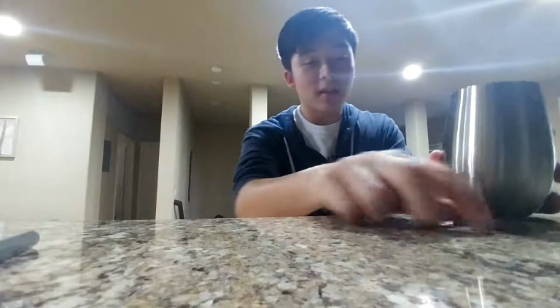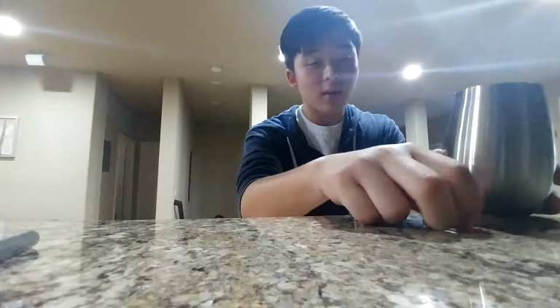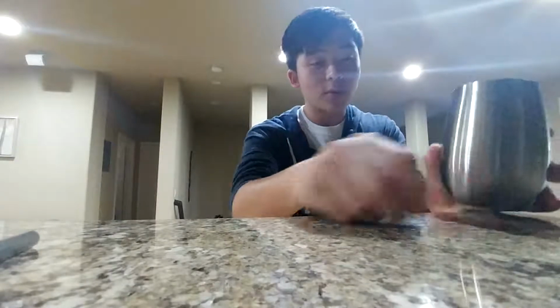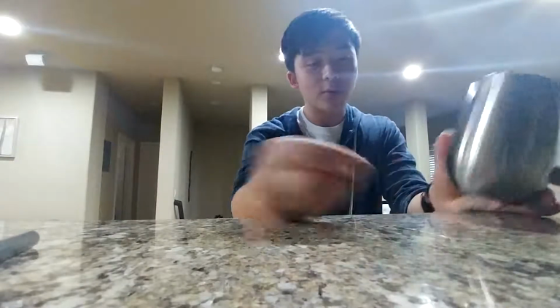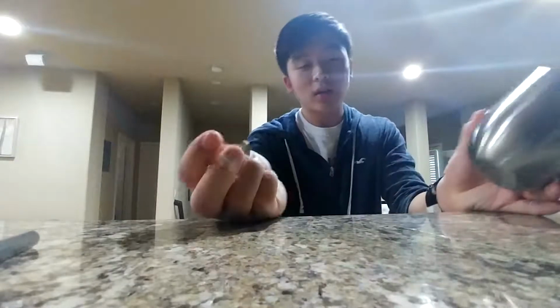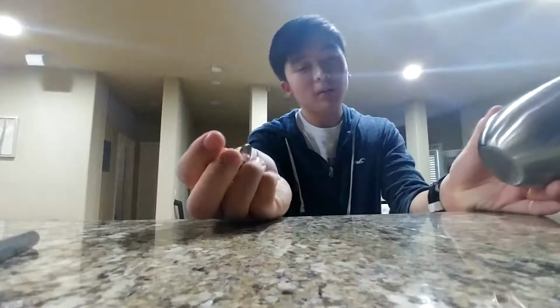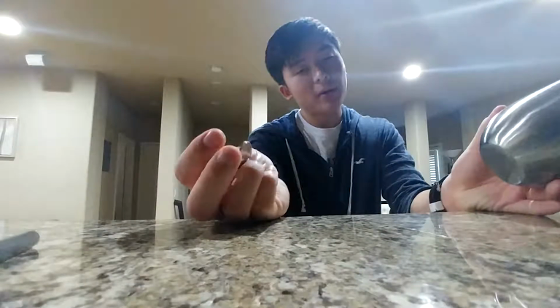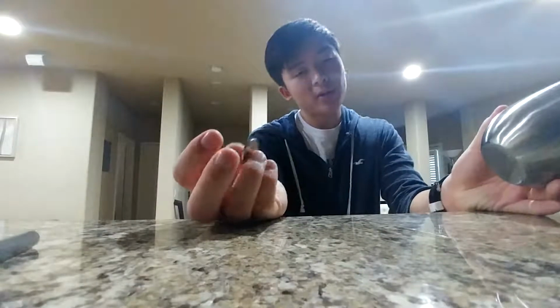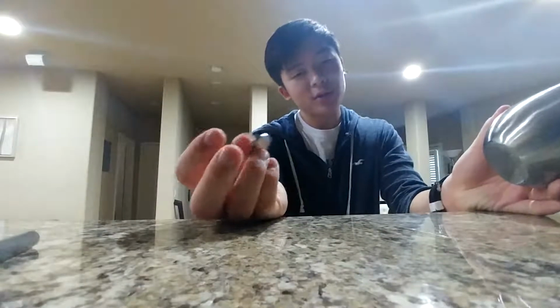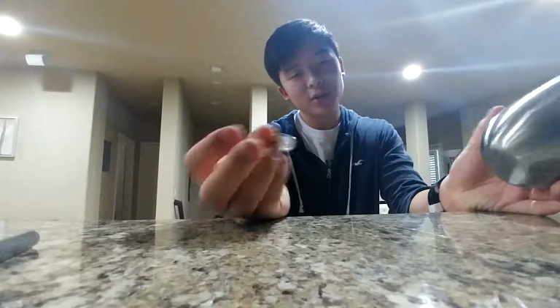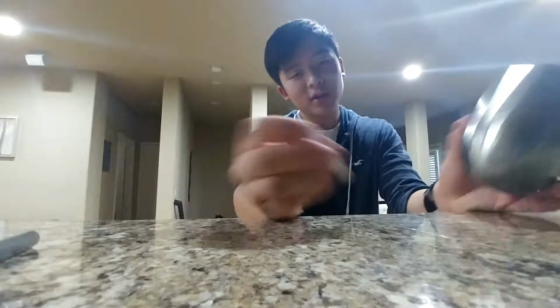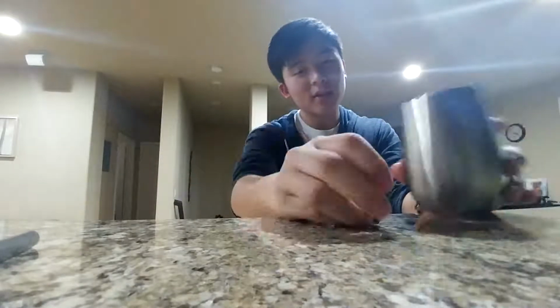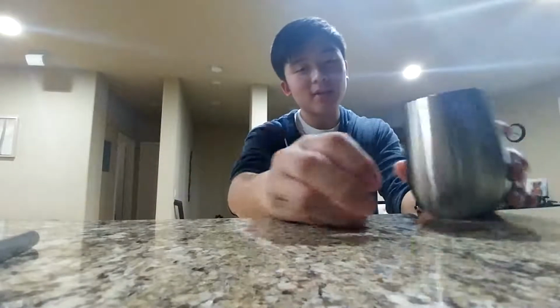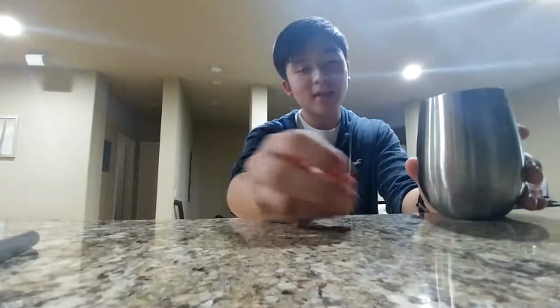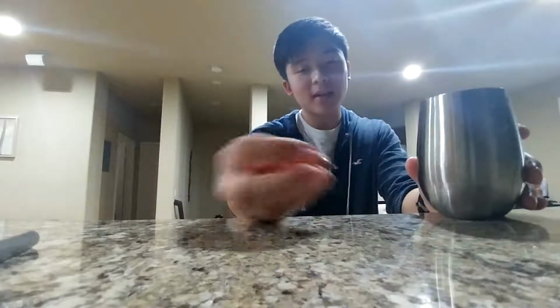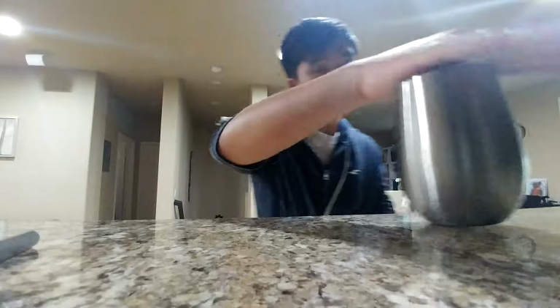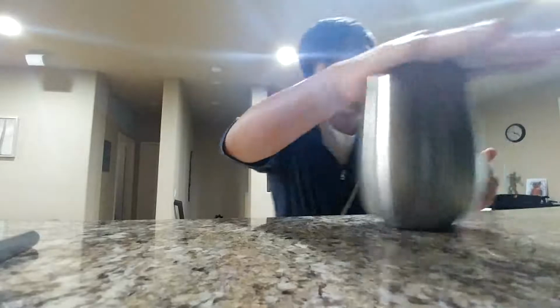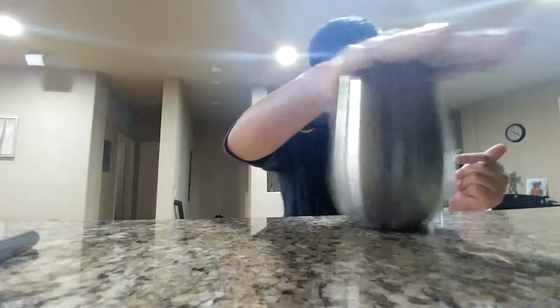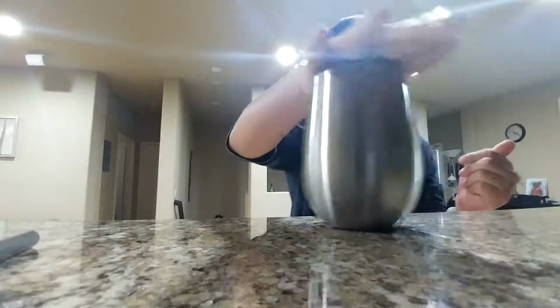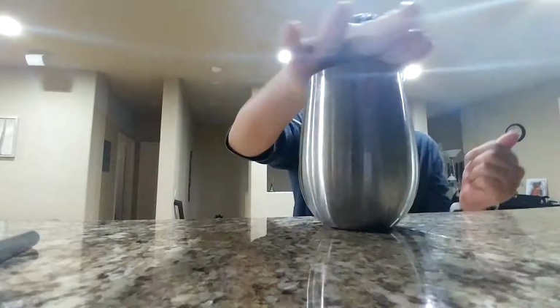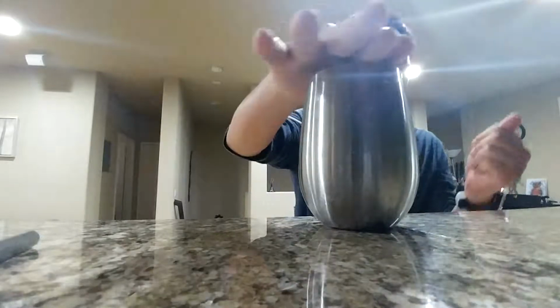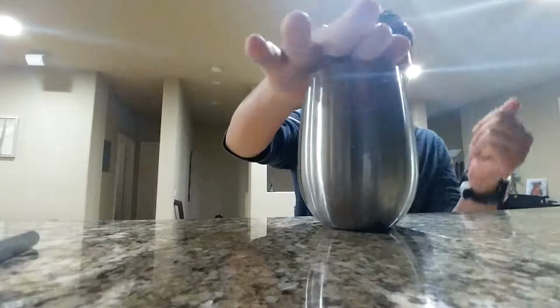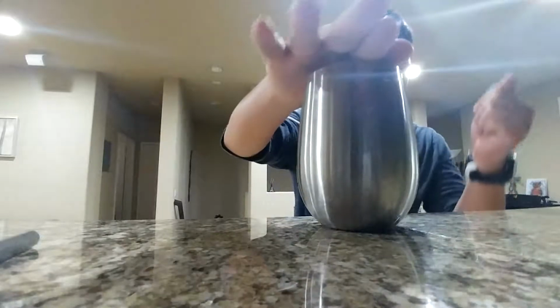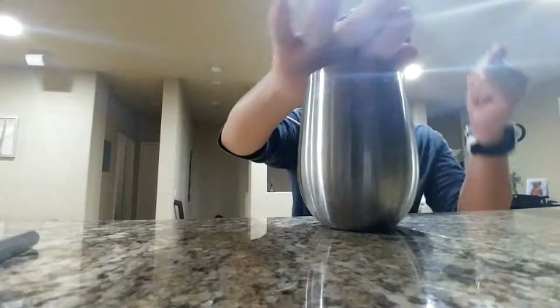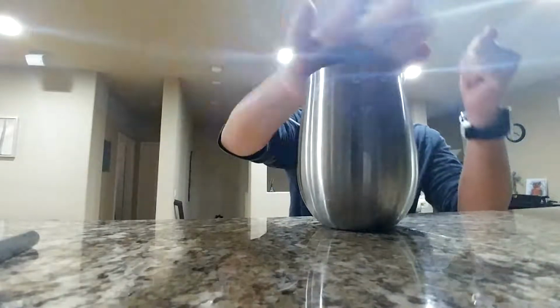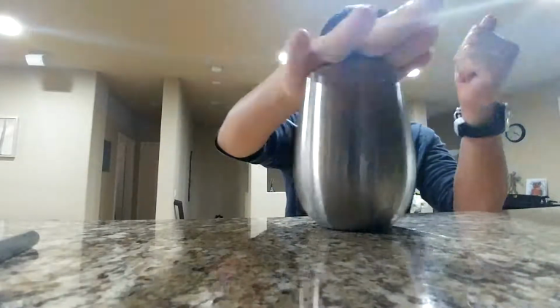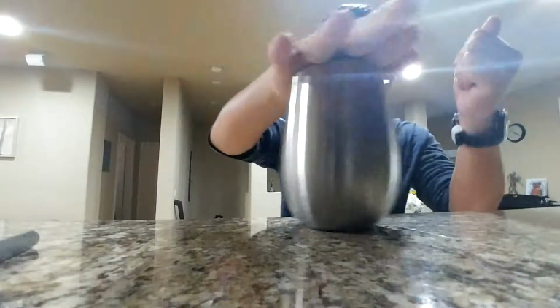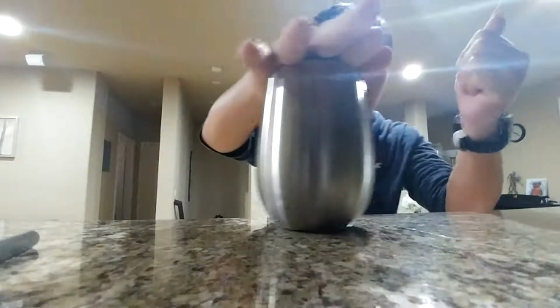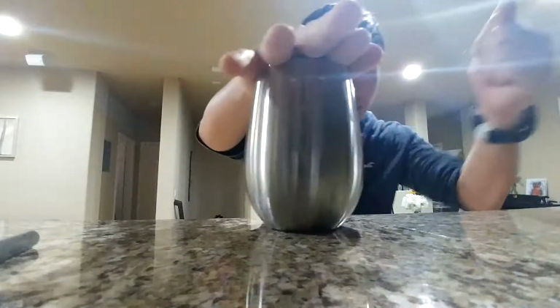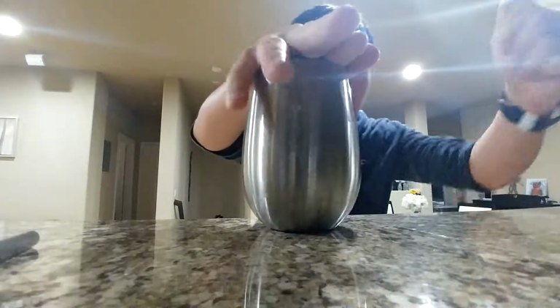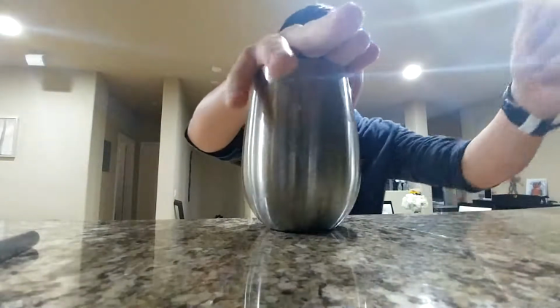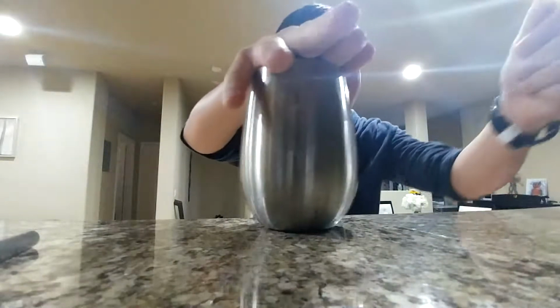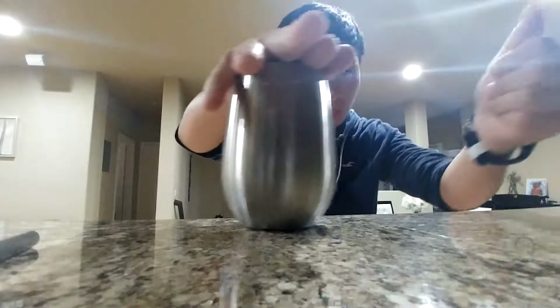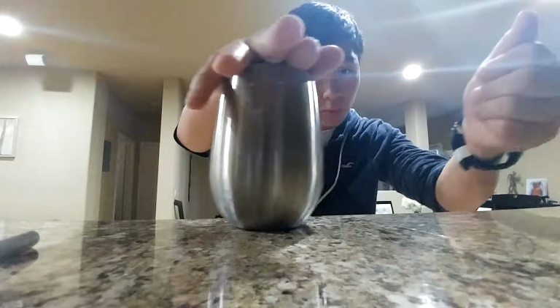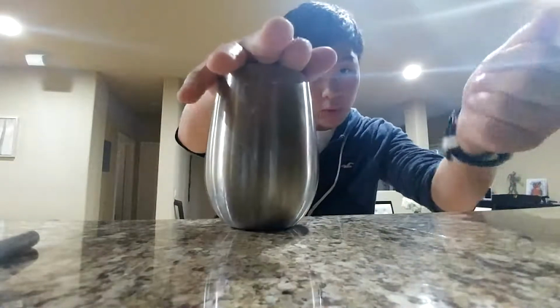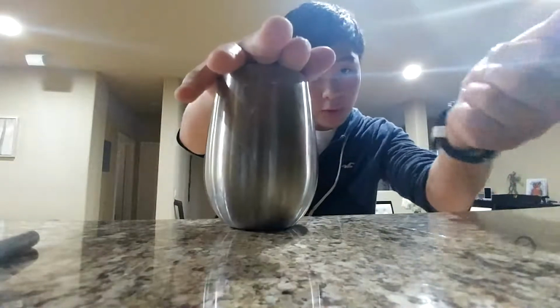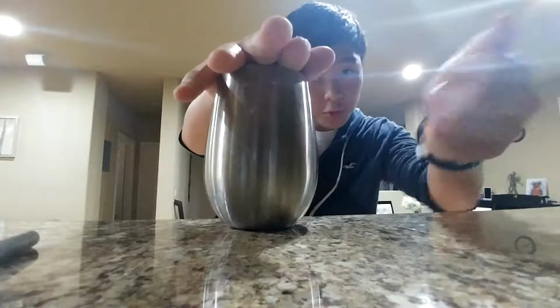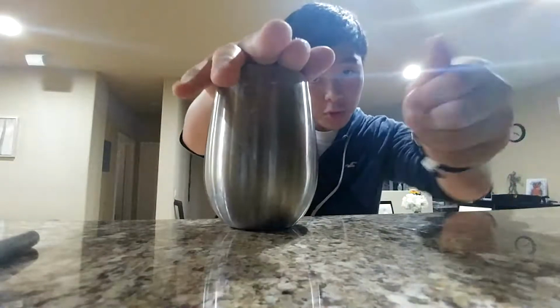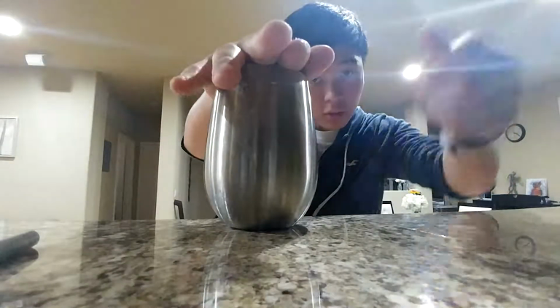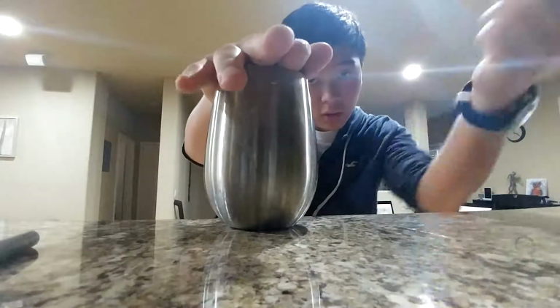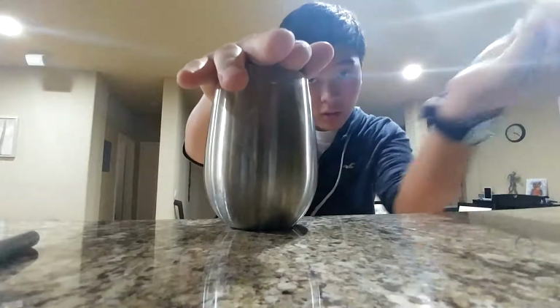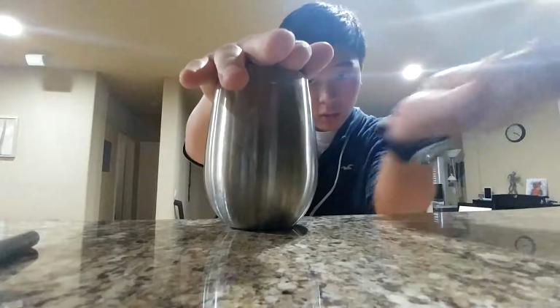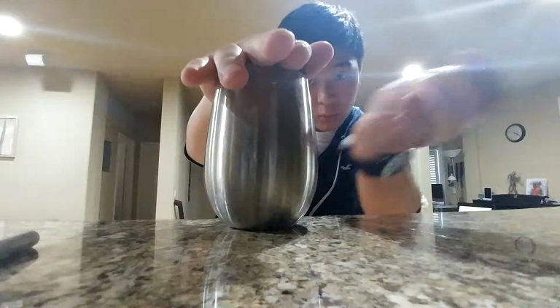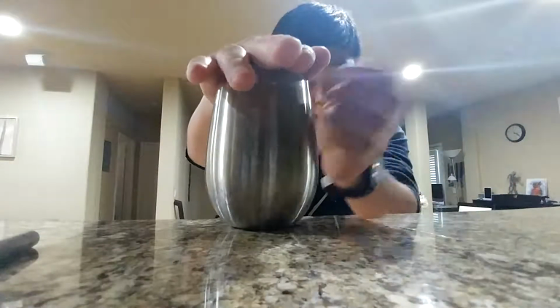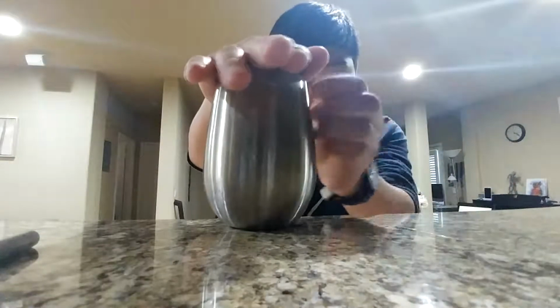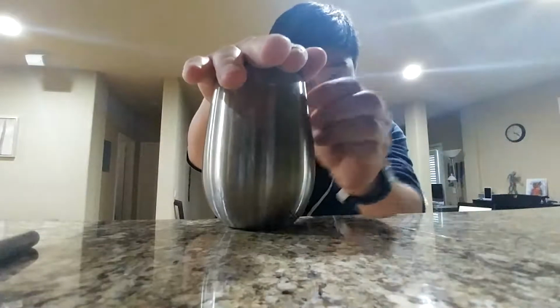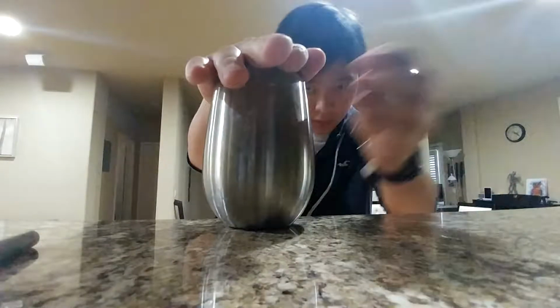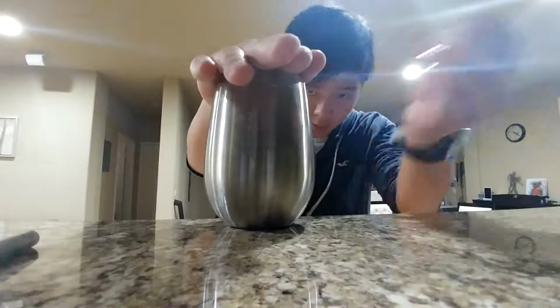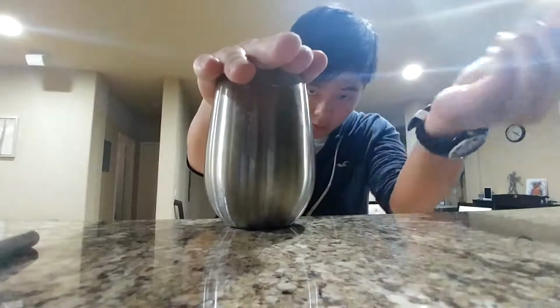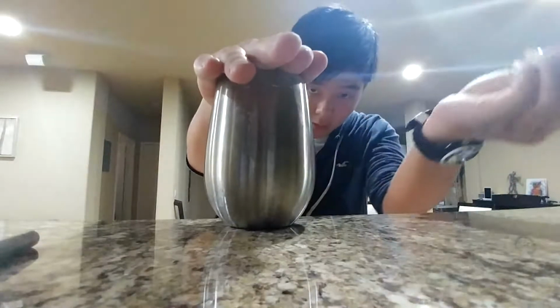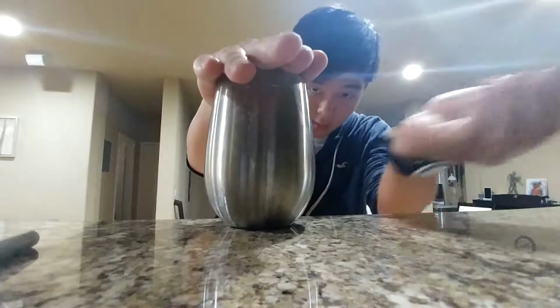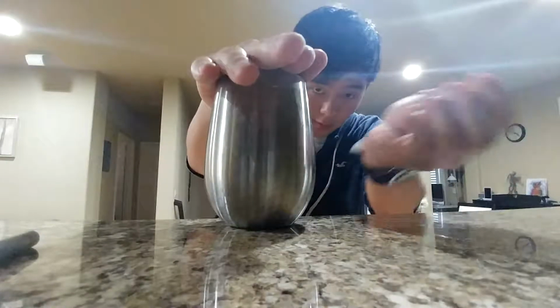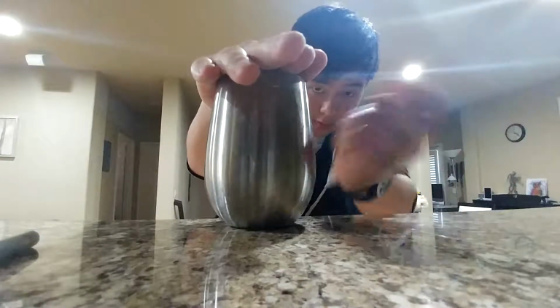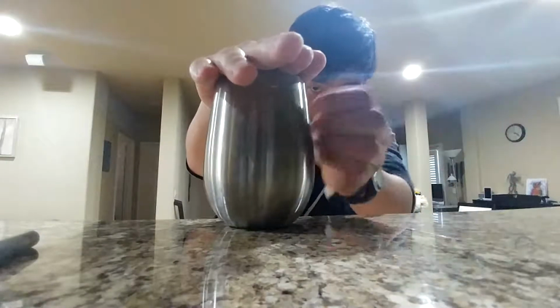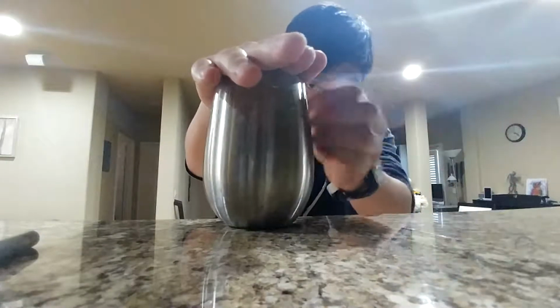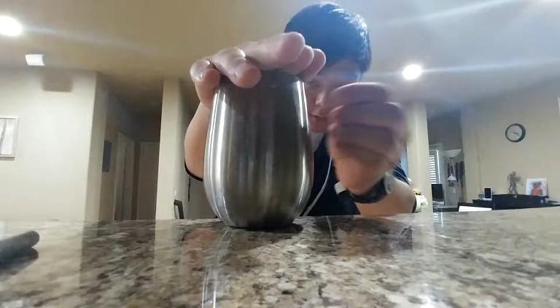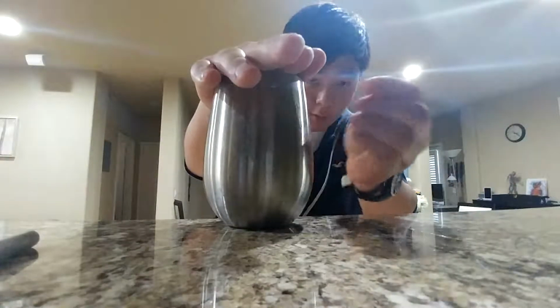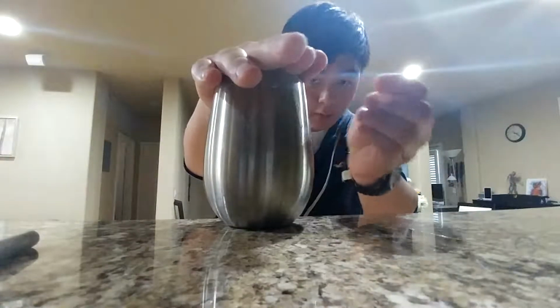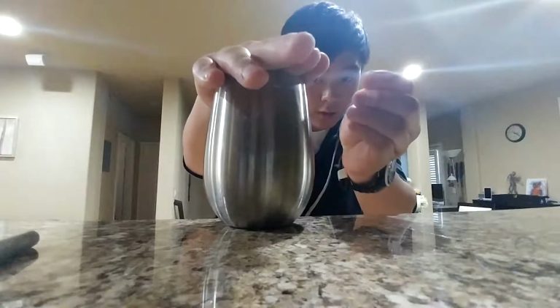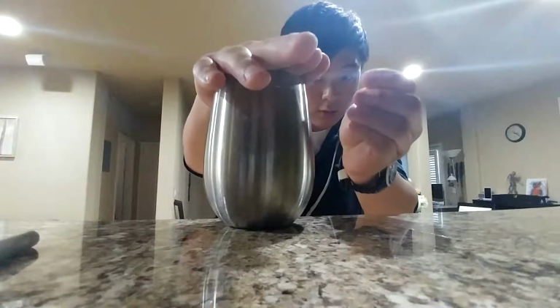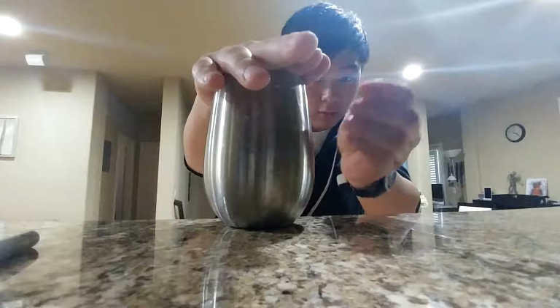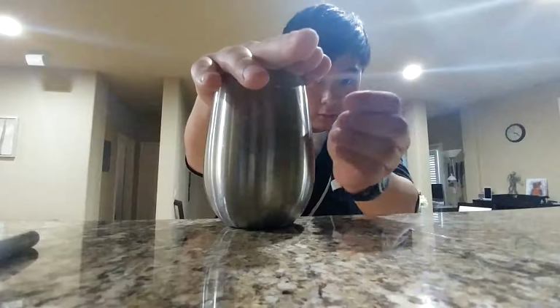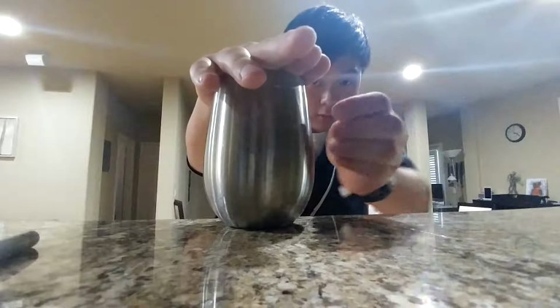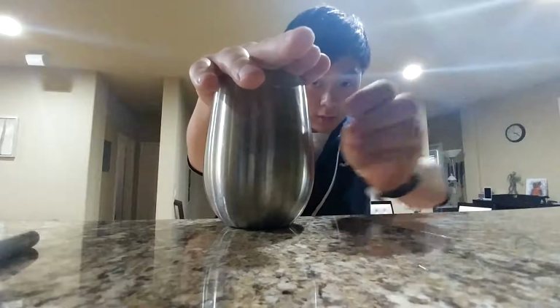Now what's great about this trick is that it can be done with any coin and any cup. The coin can be signed if you want, but it's up to you.